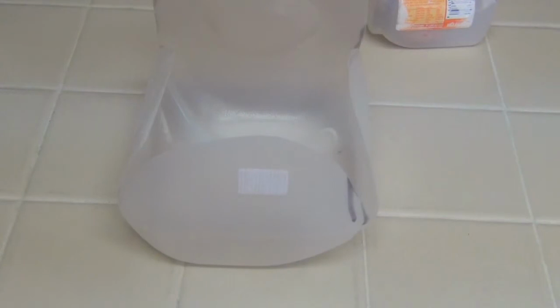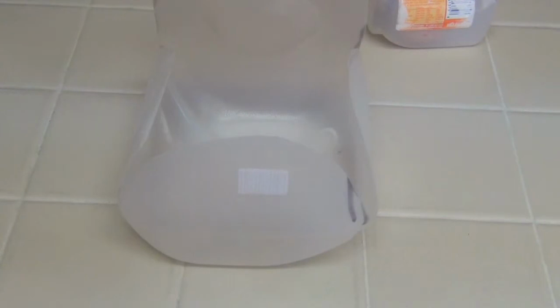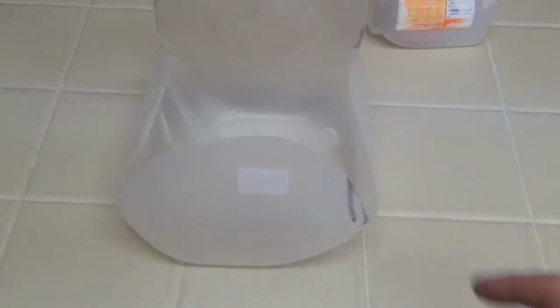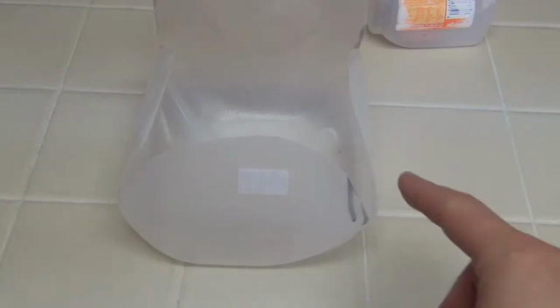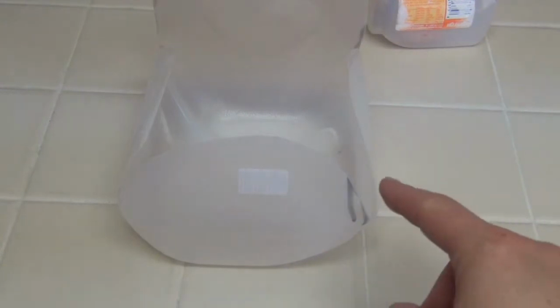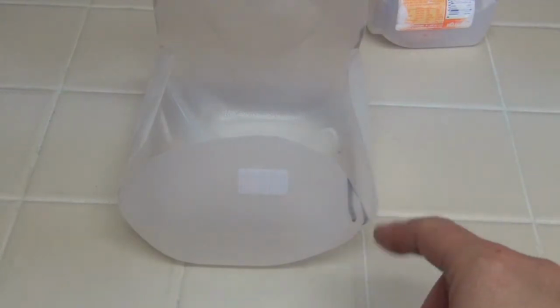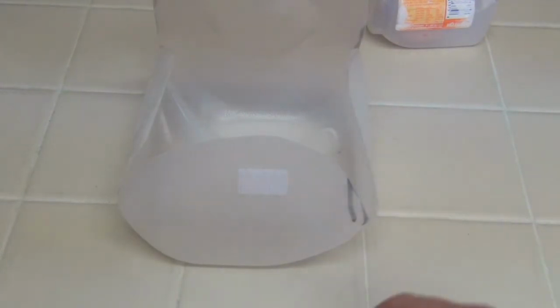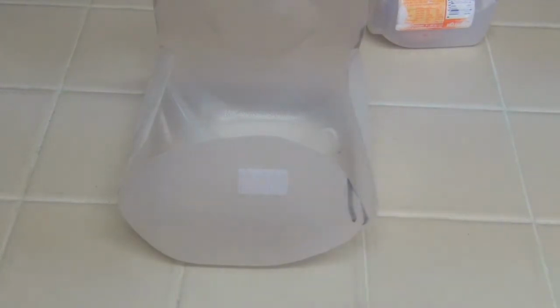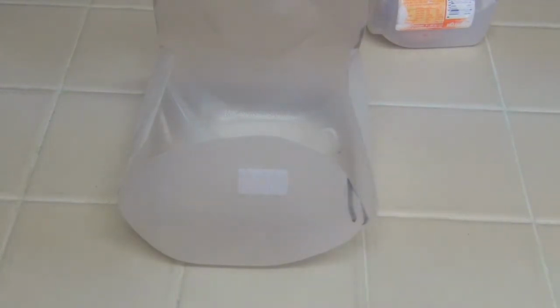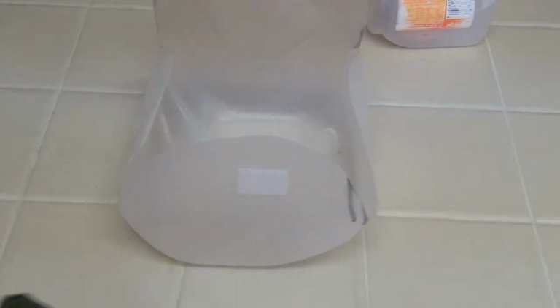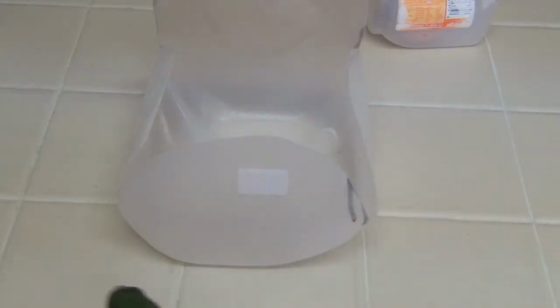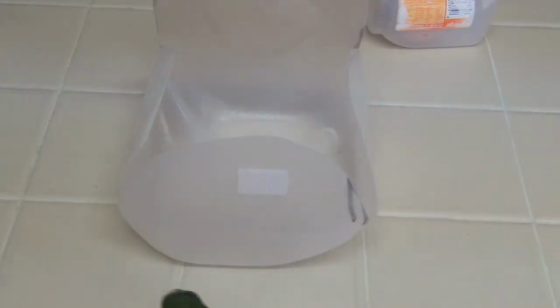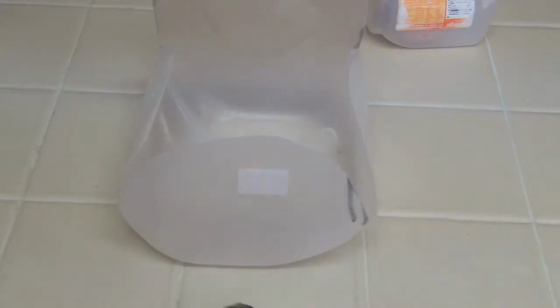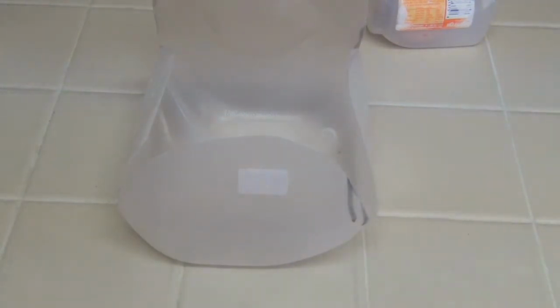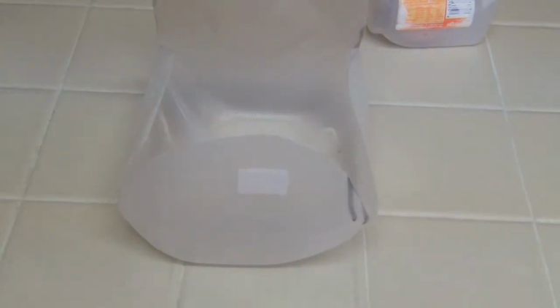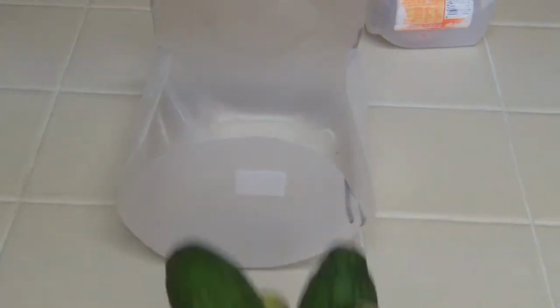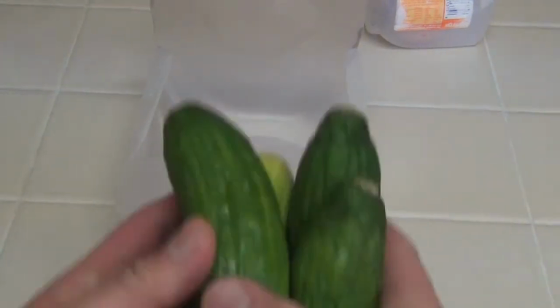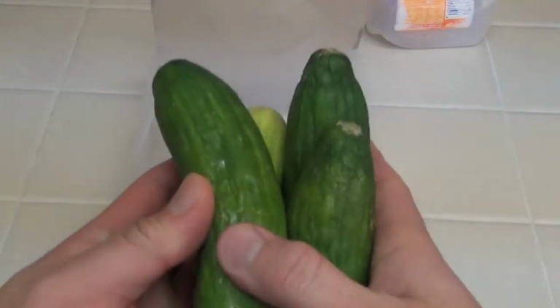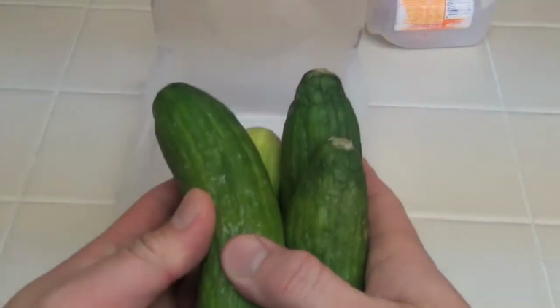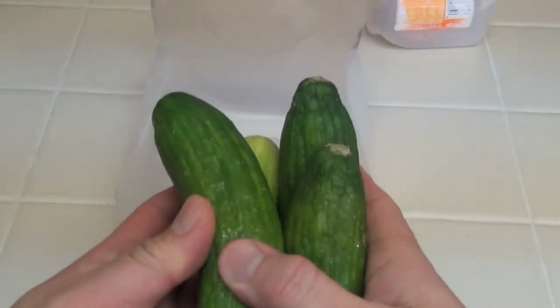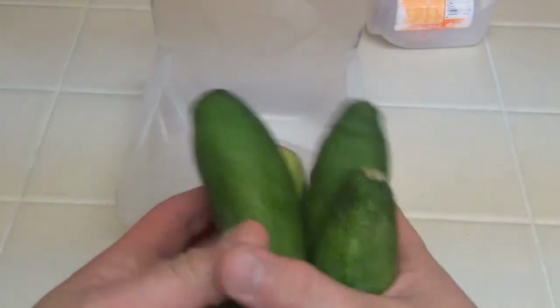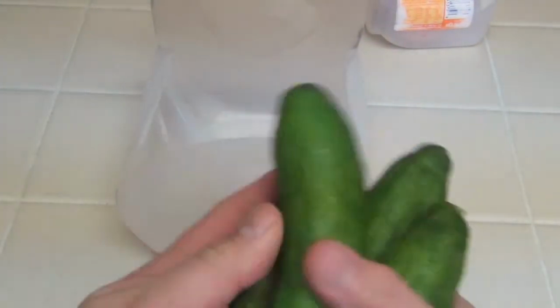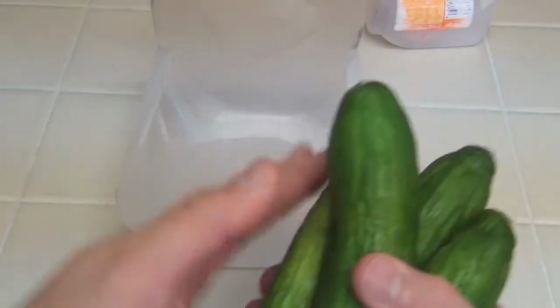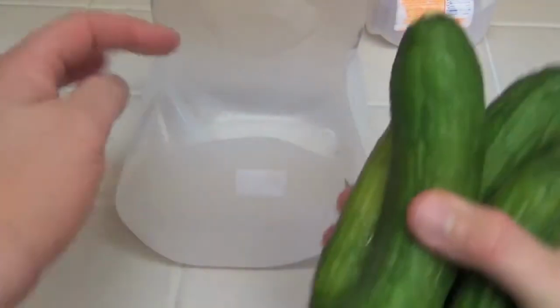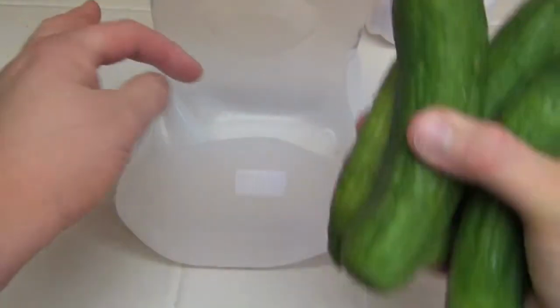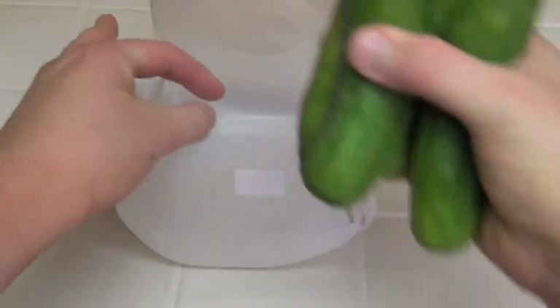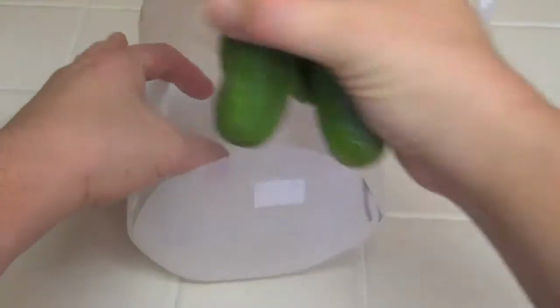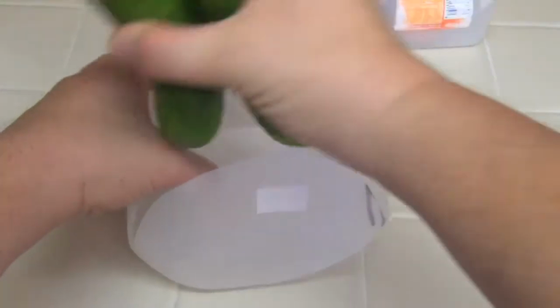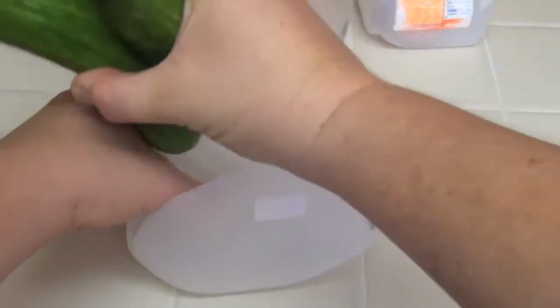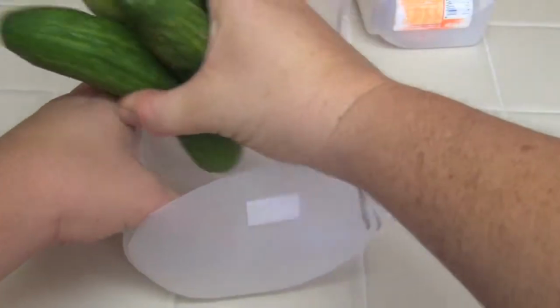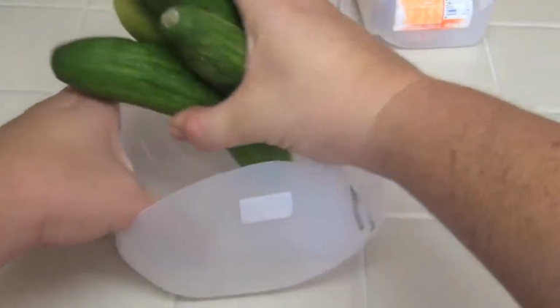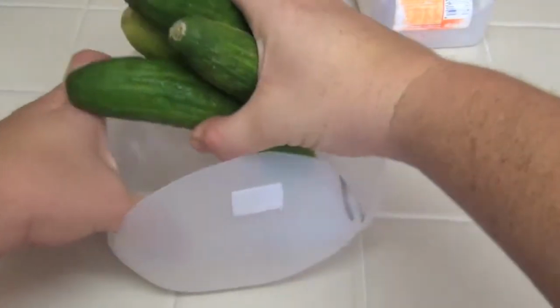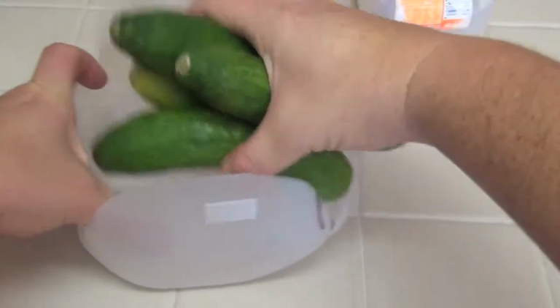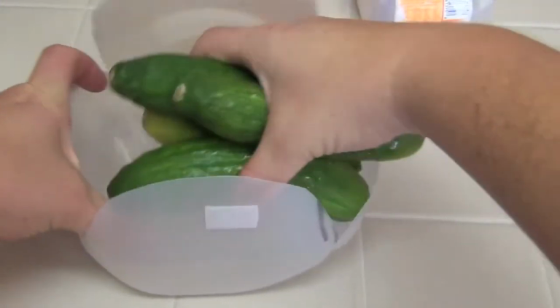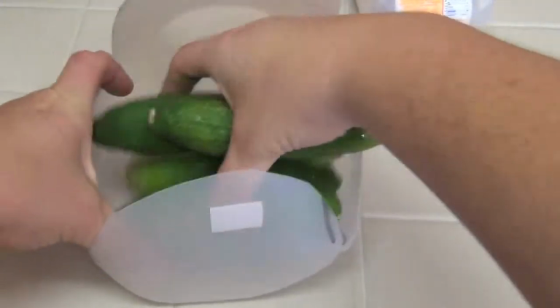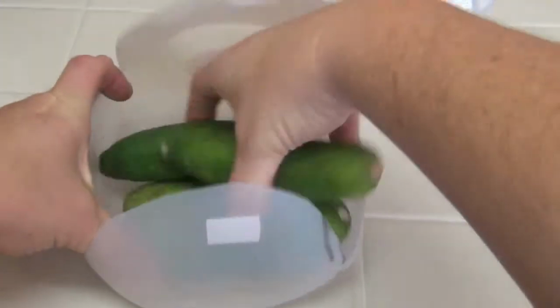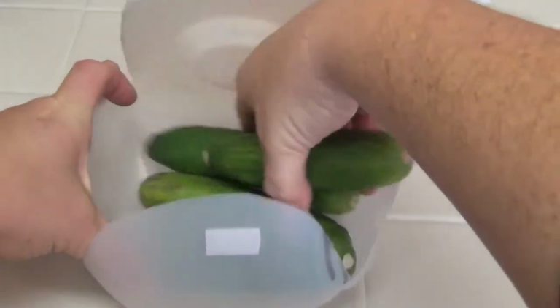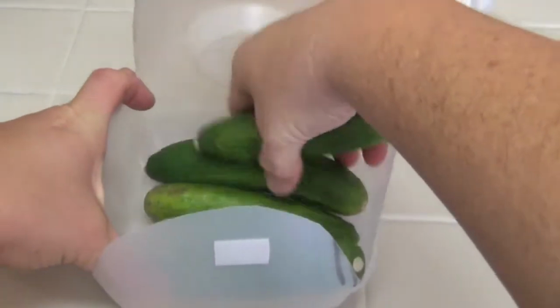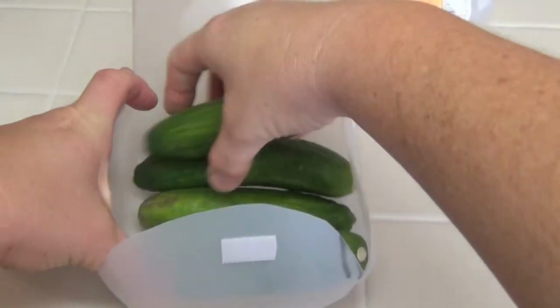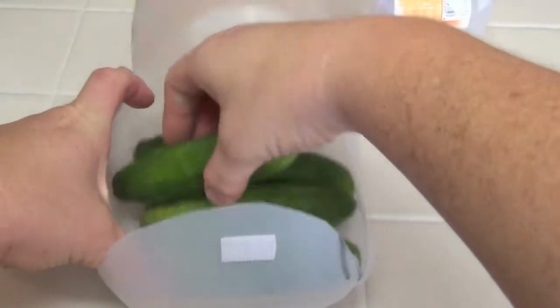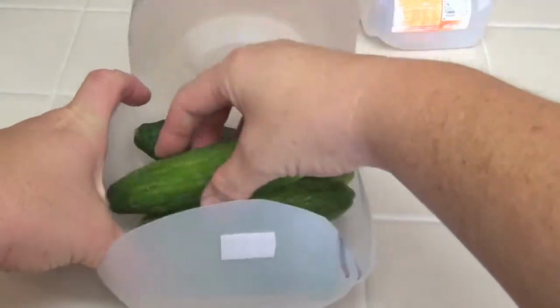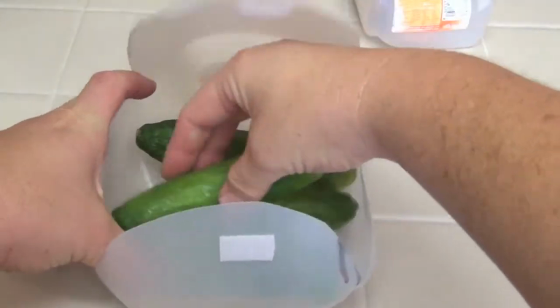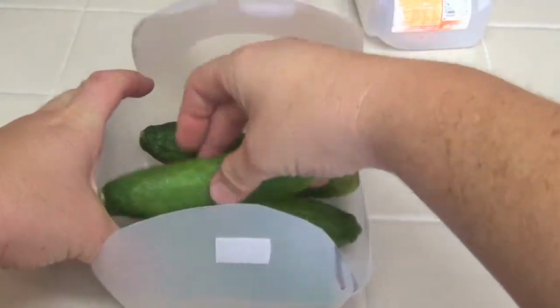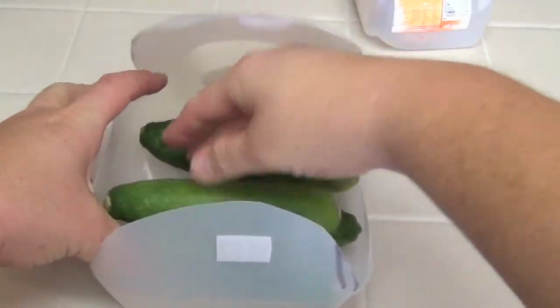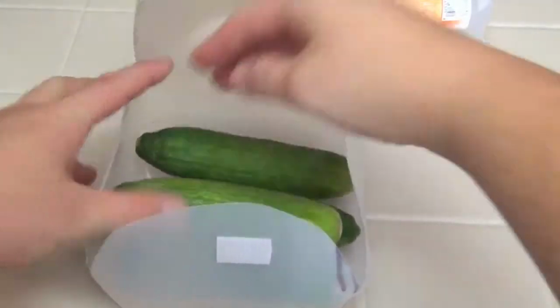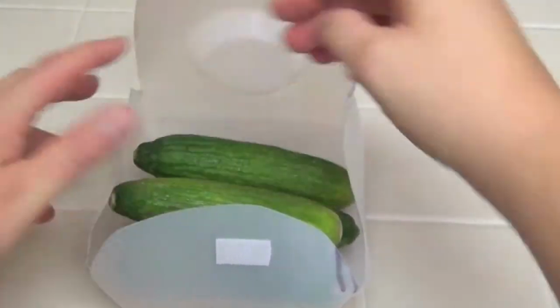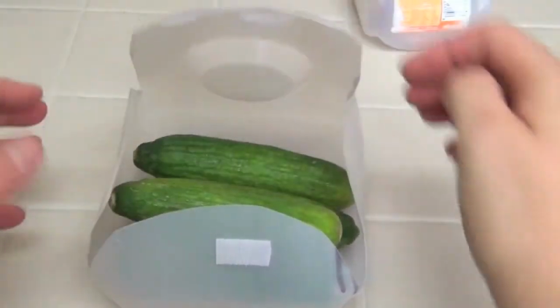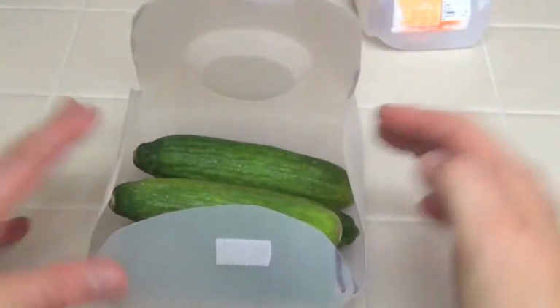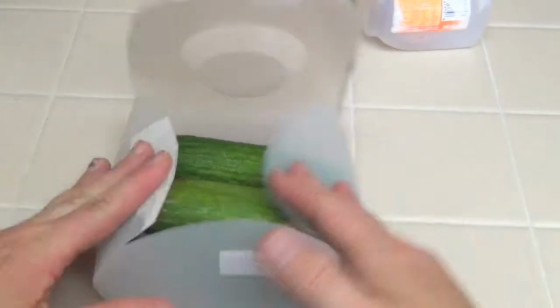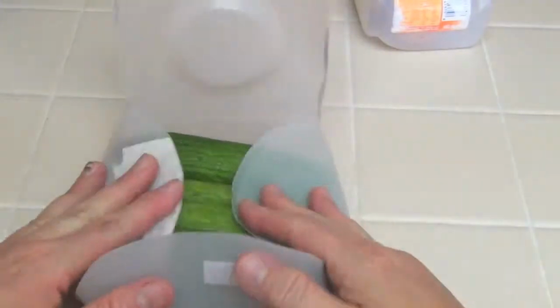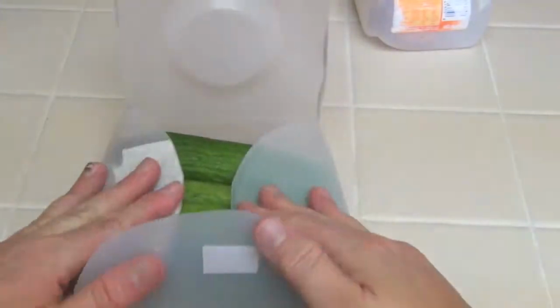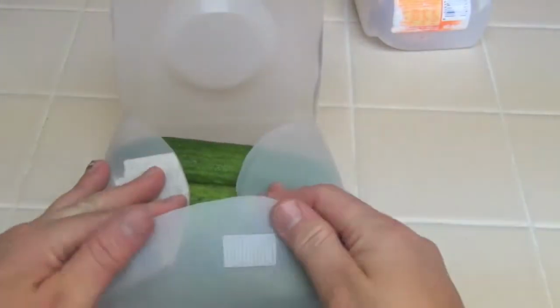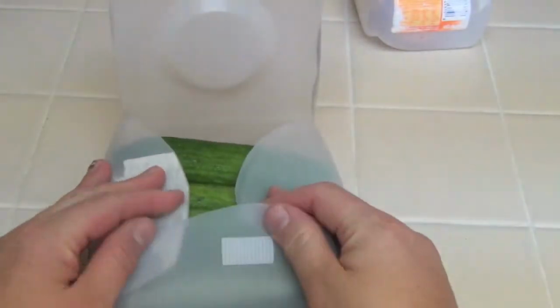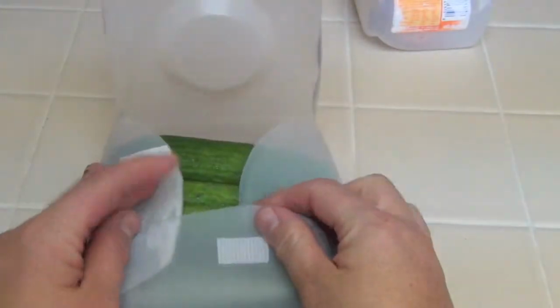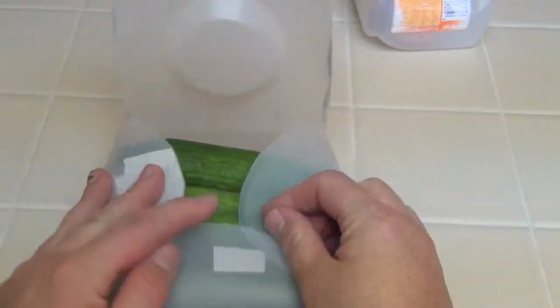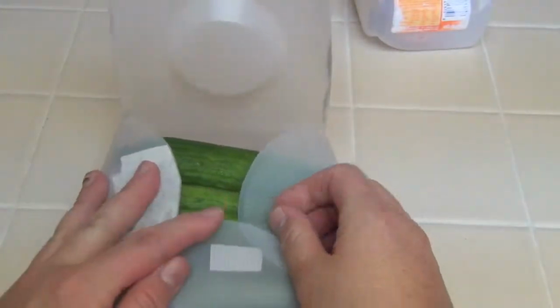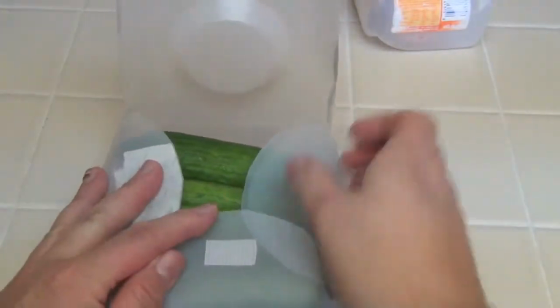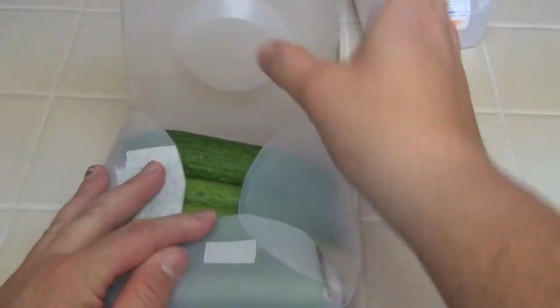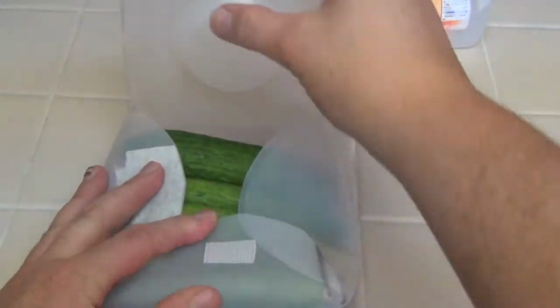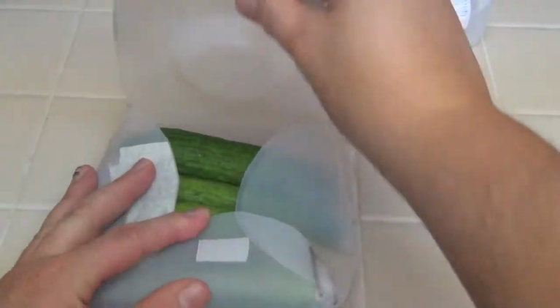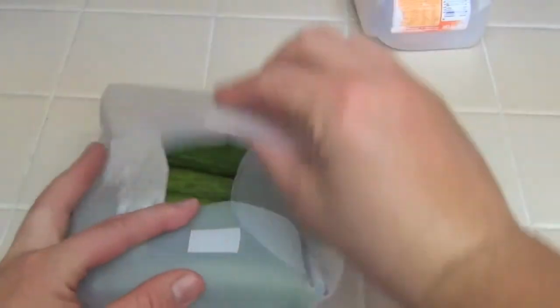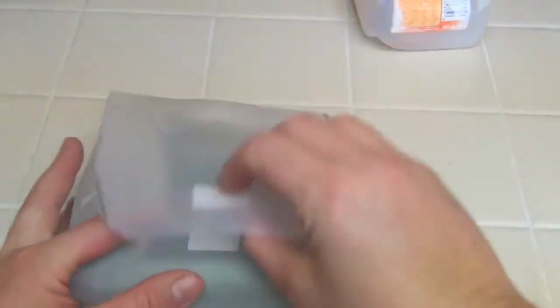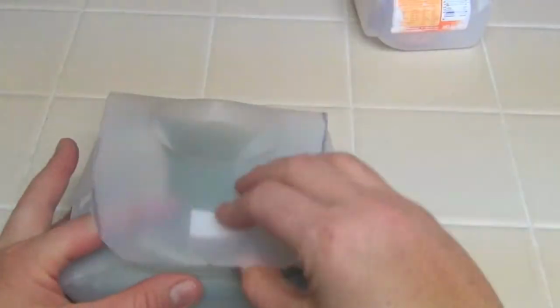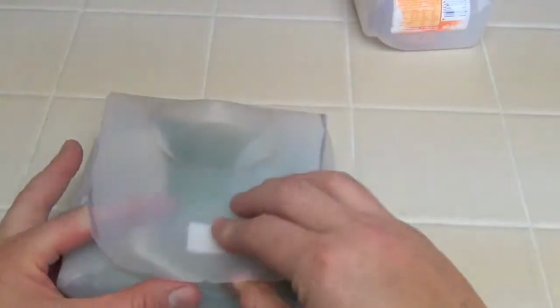Another thing I like to put in this container is vegetables. You'd be surprised how much that holds.